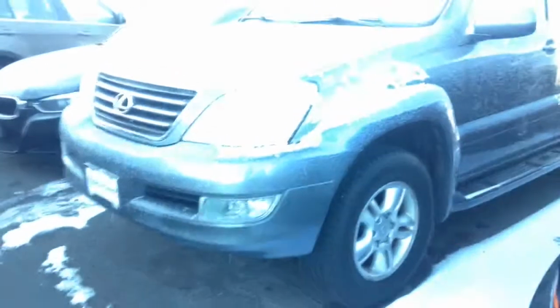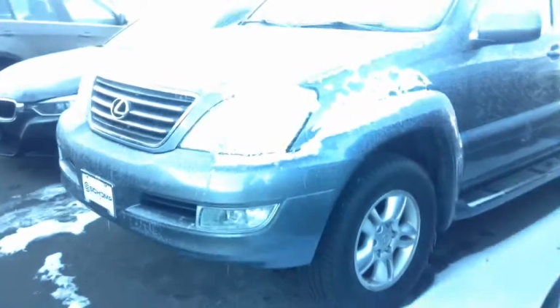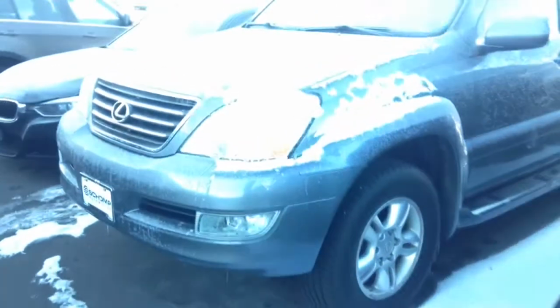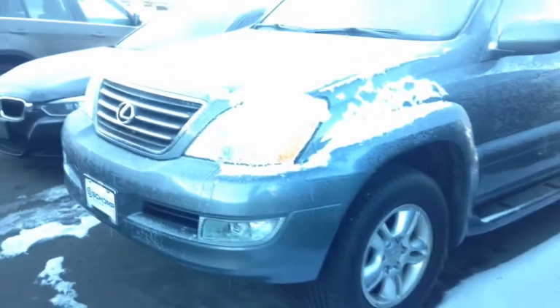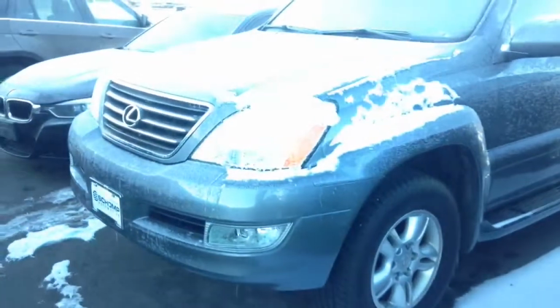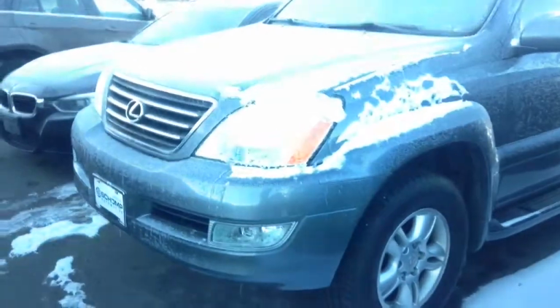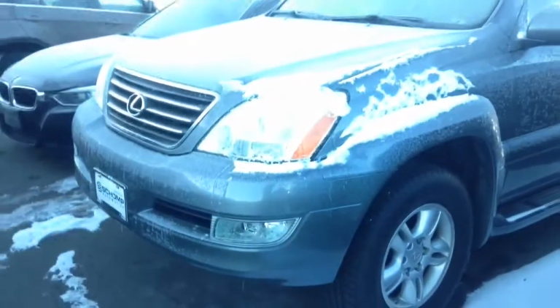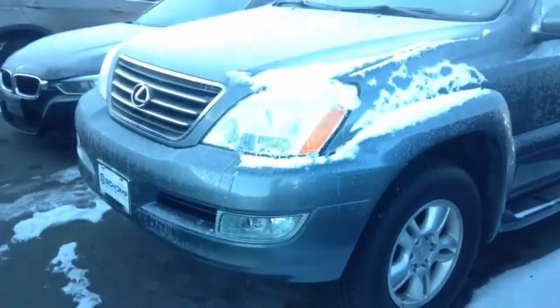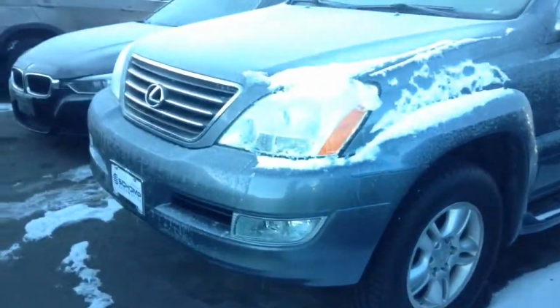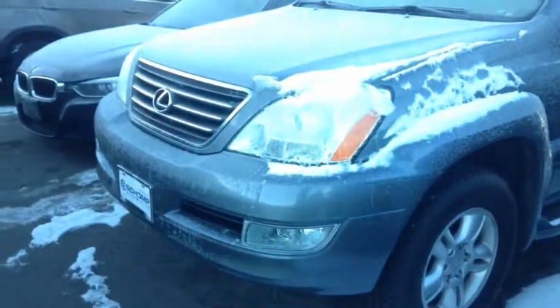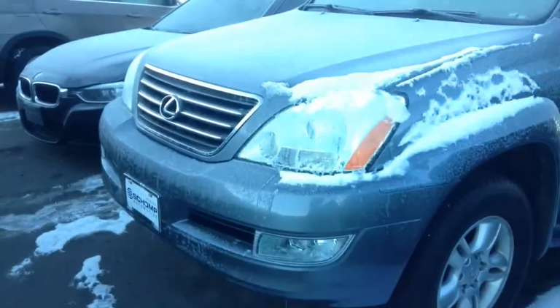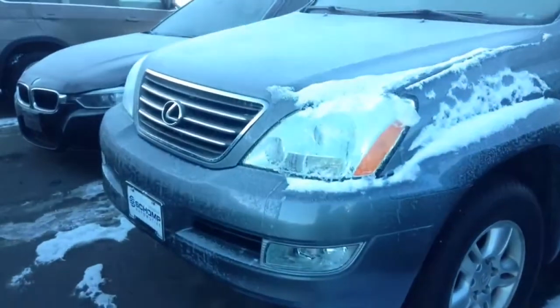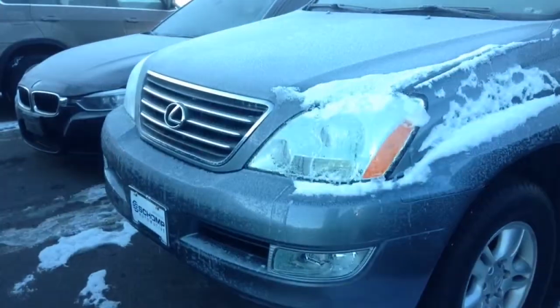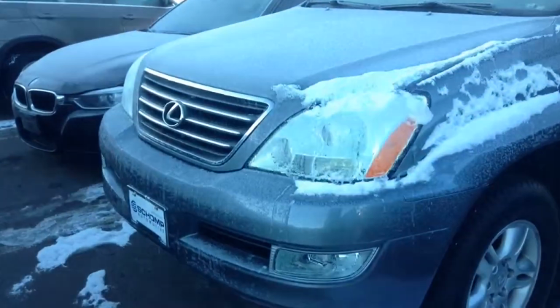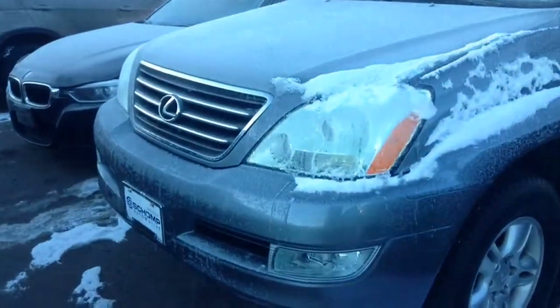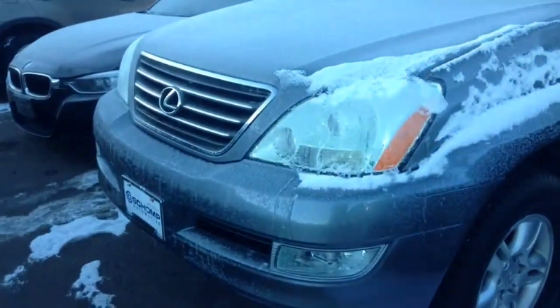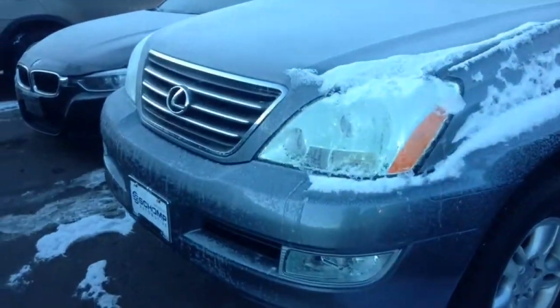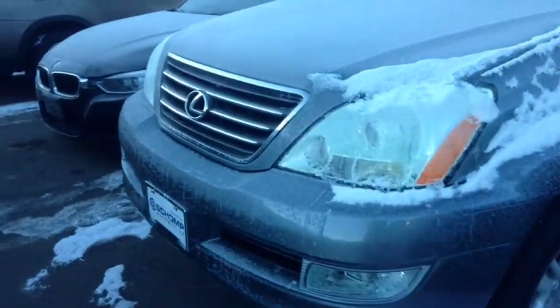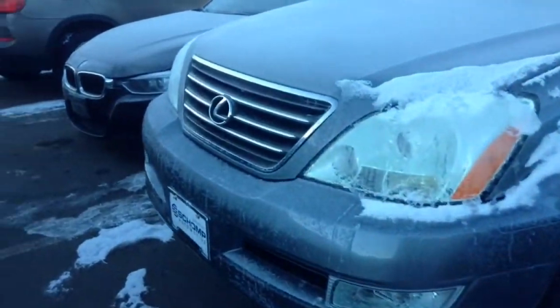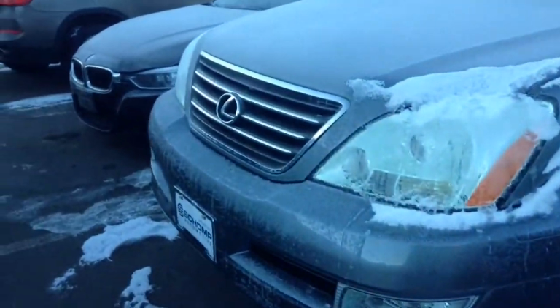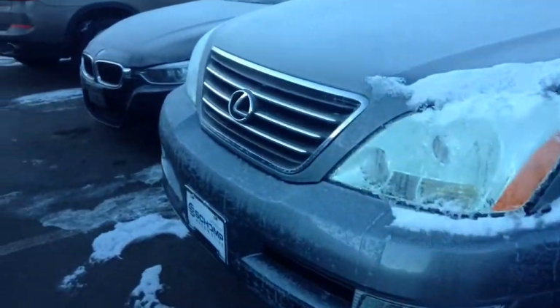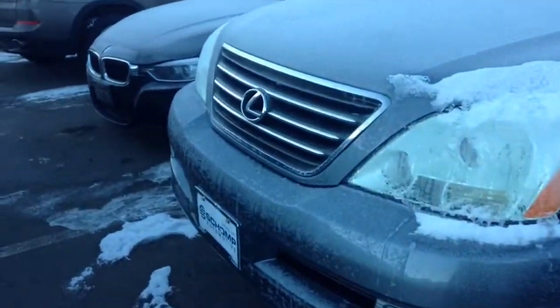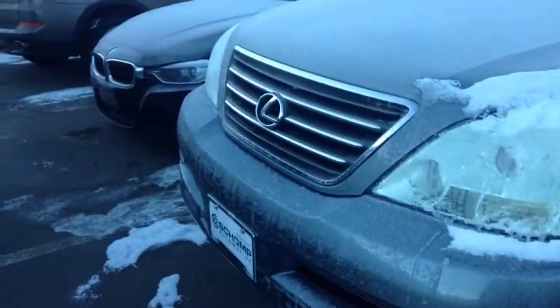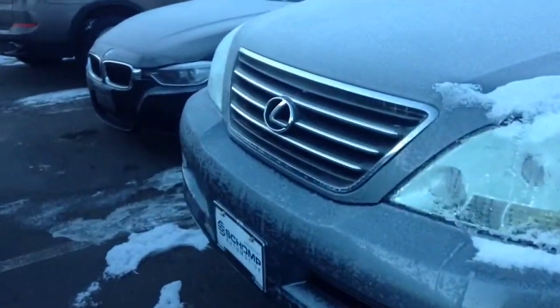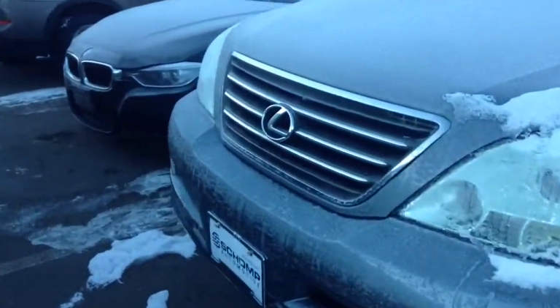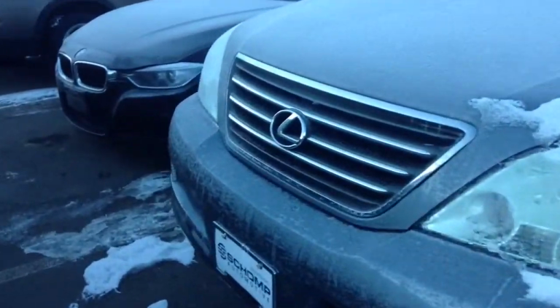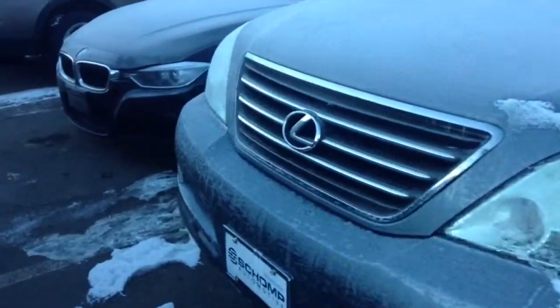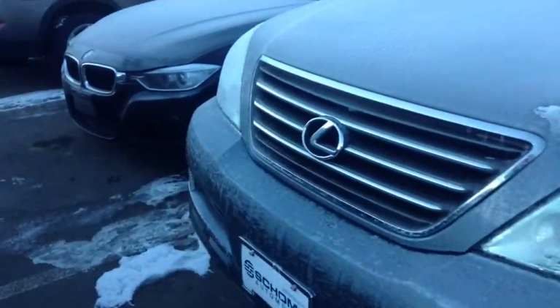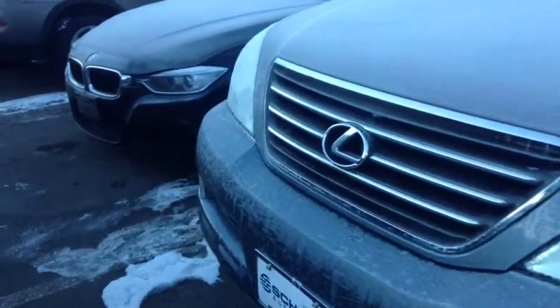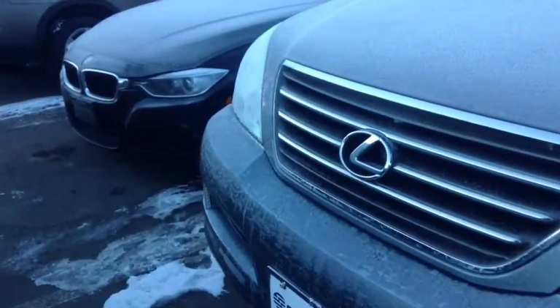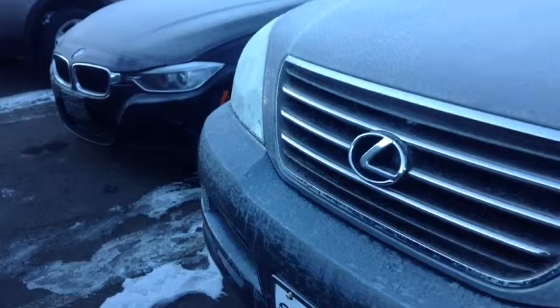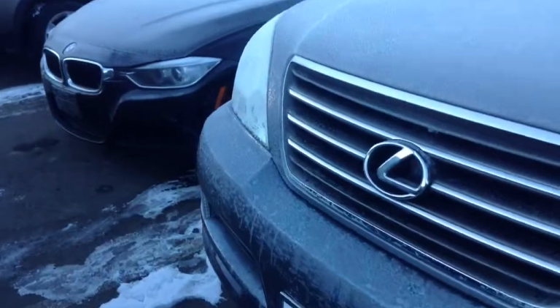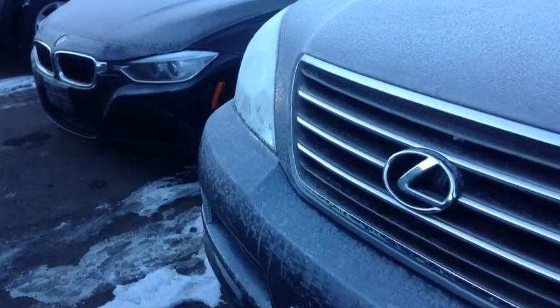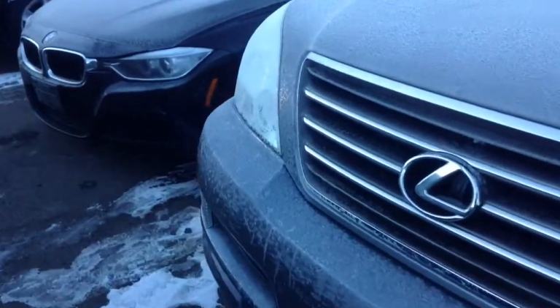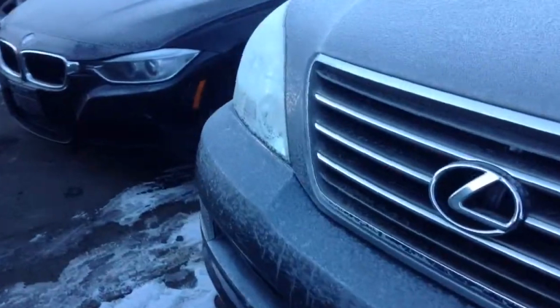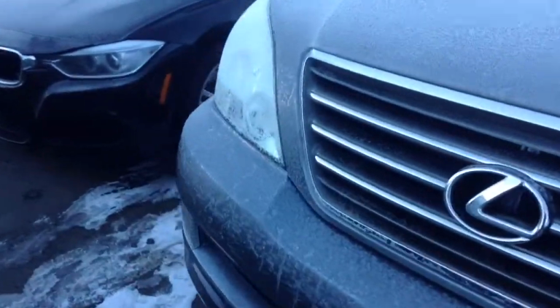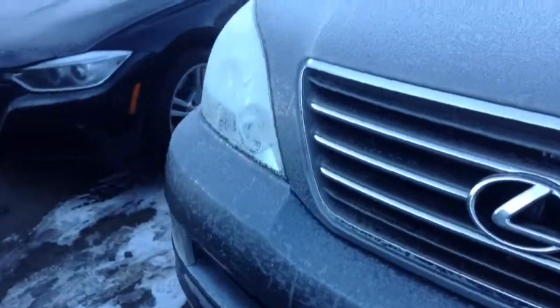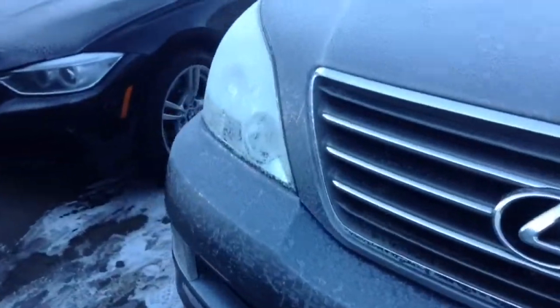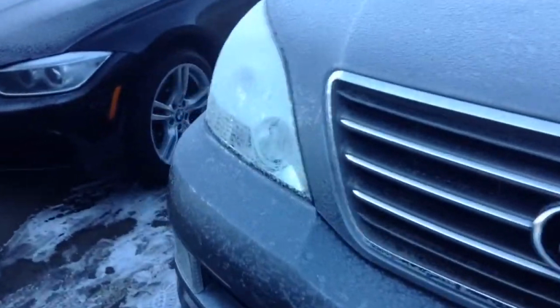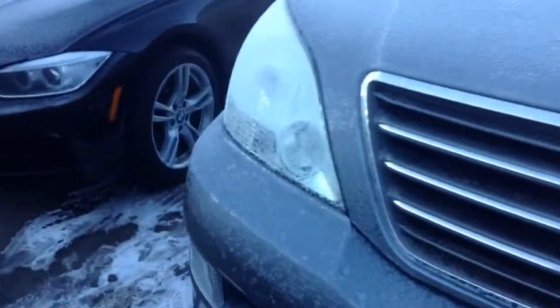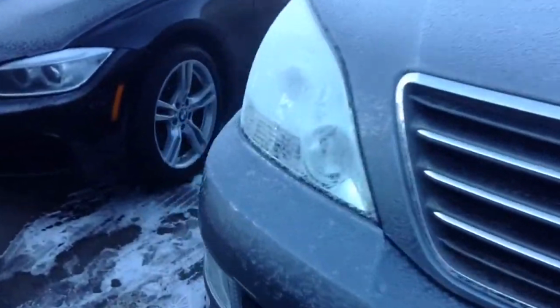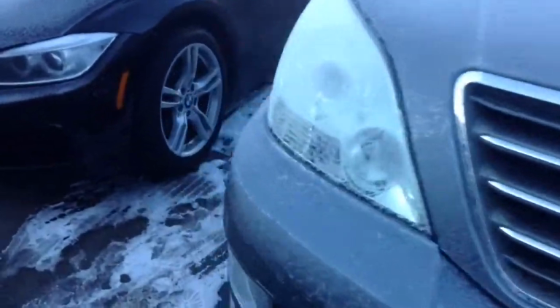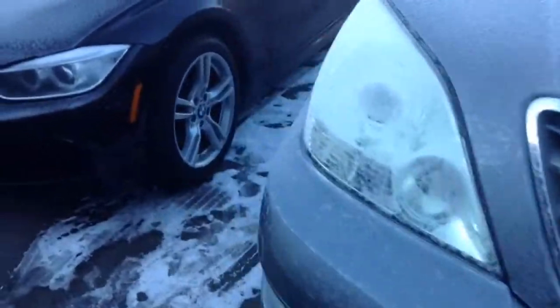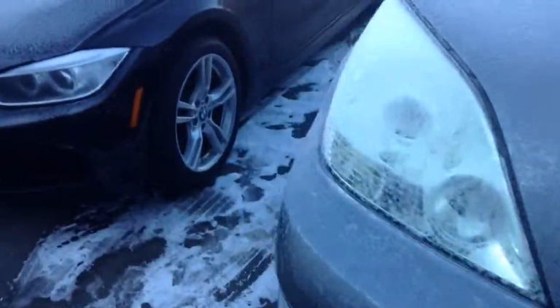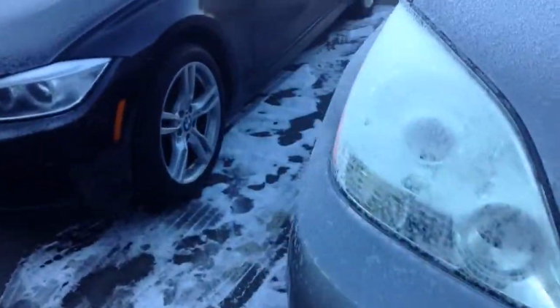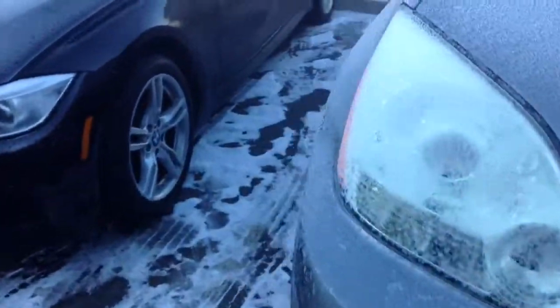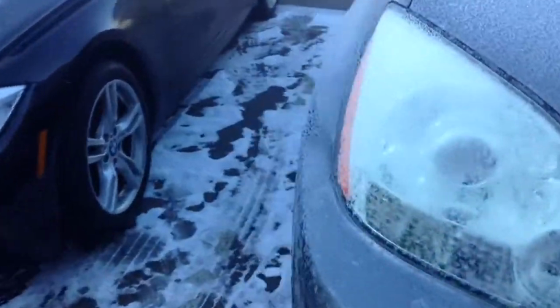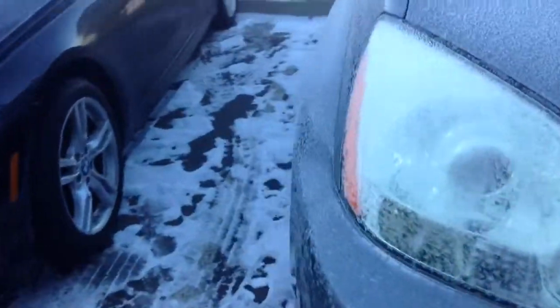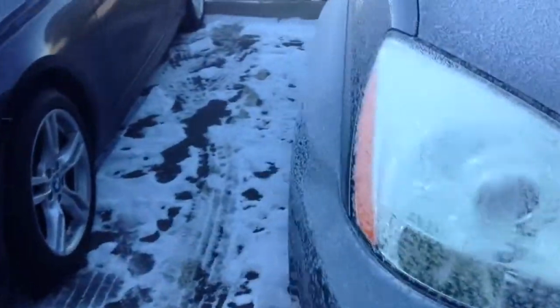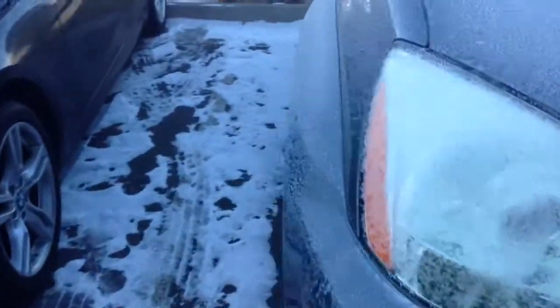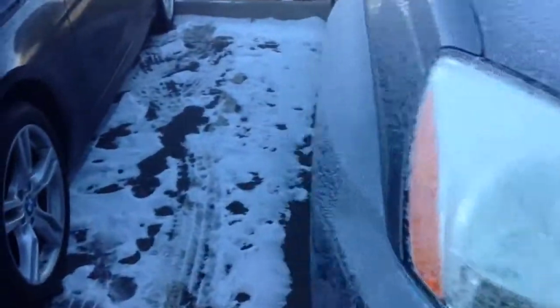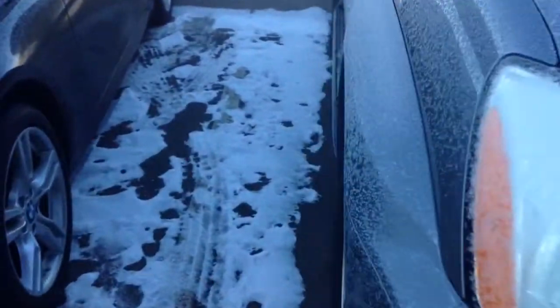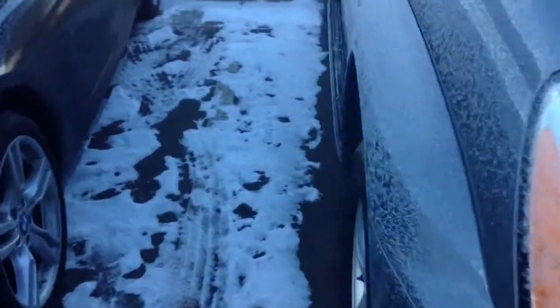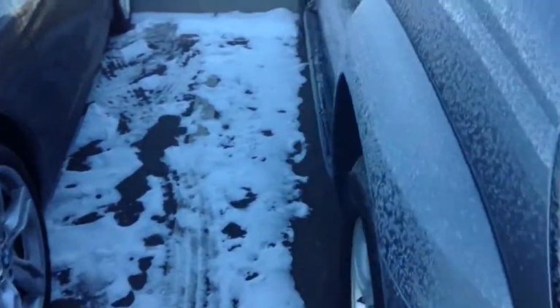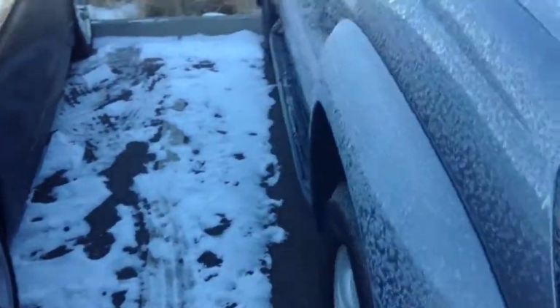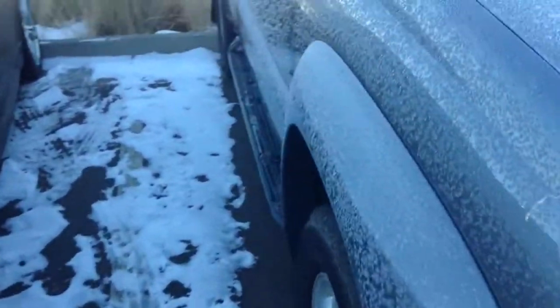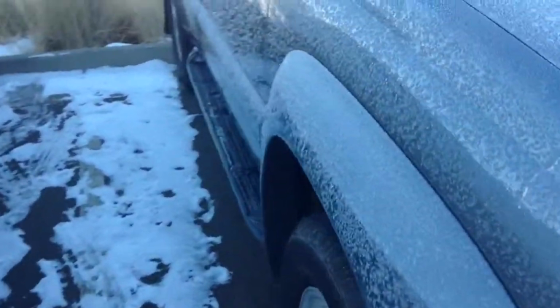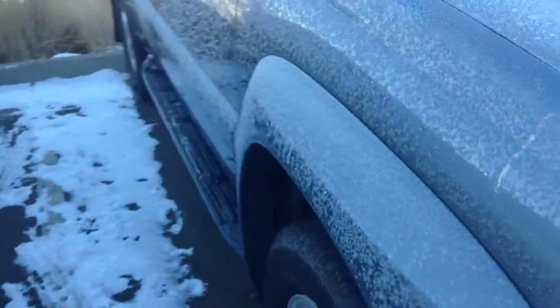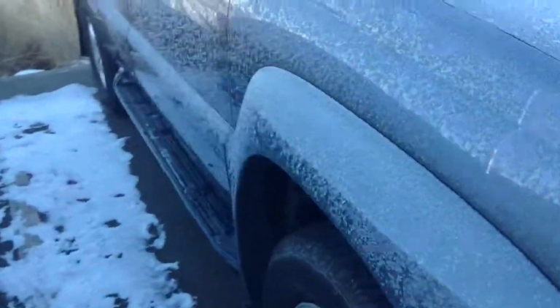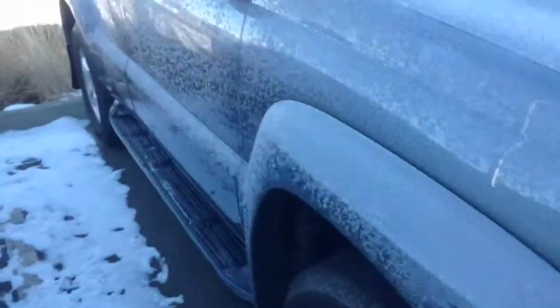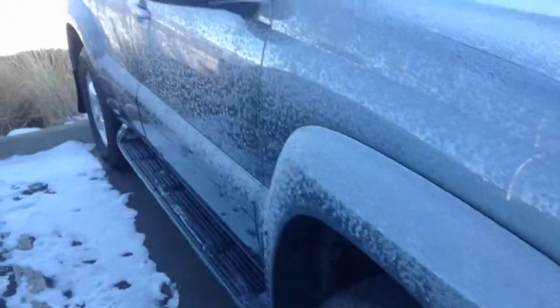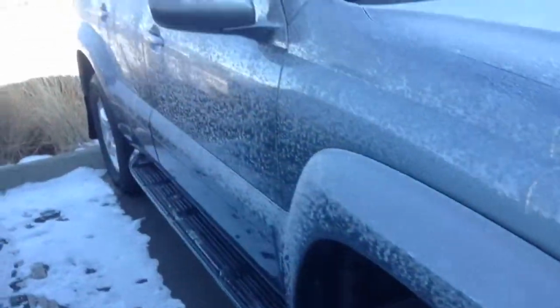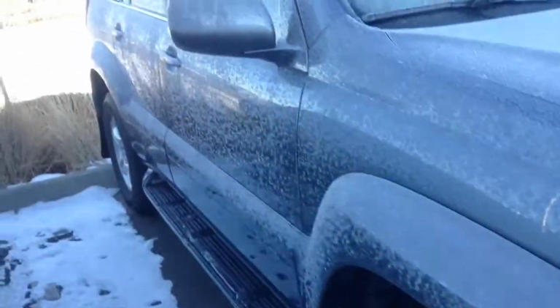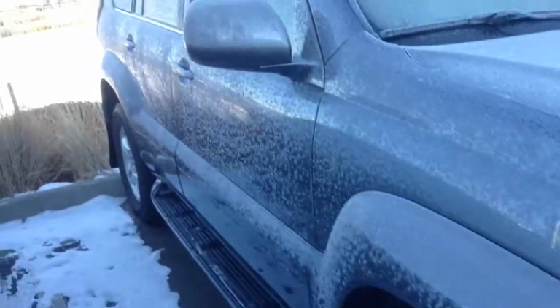Good morning, this is Ben Braylor with Shomp BMW, giving you a closer look at the GX470 that we took in on trade.